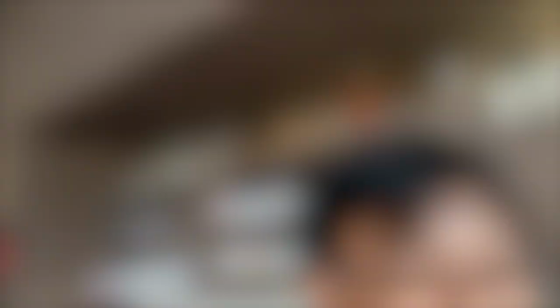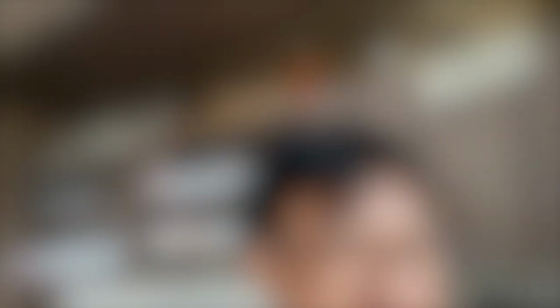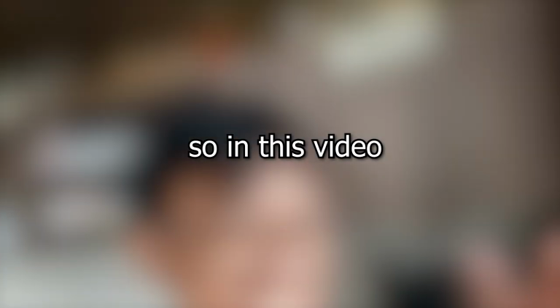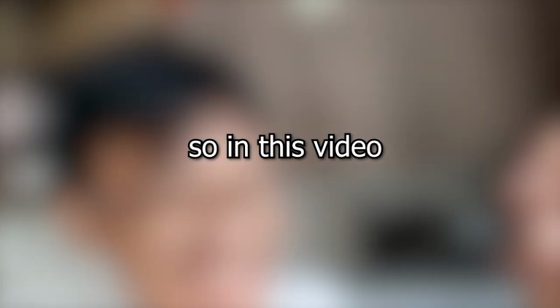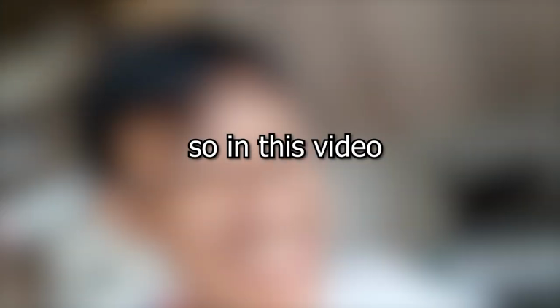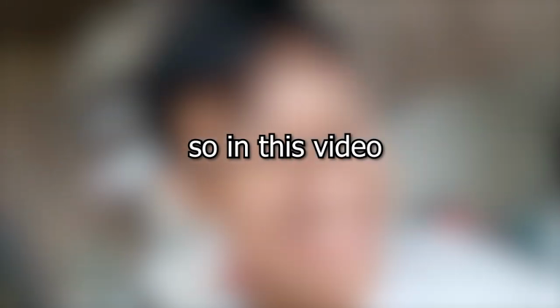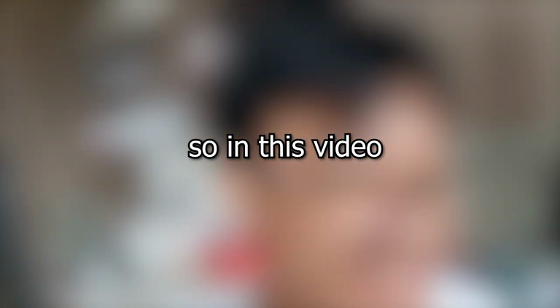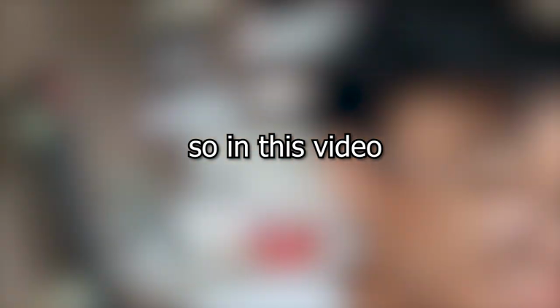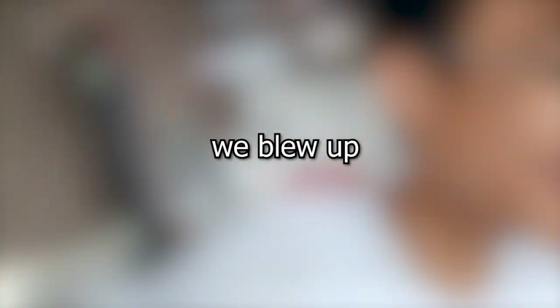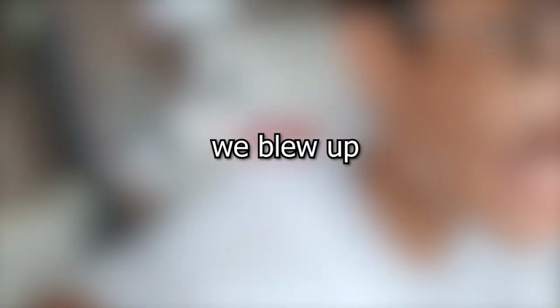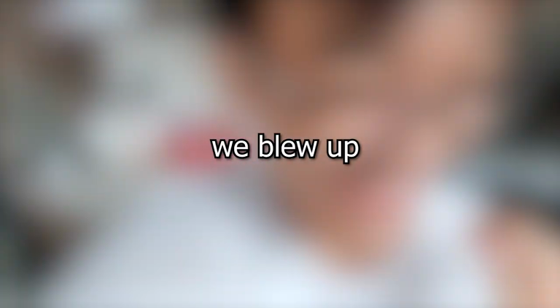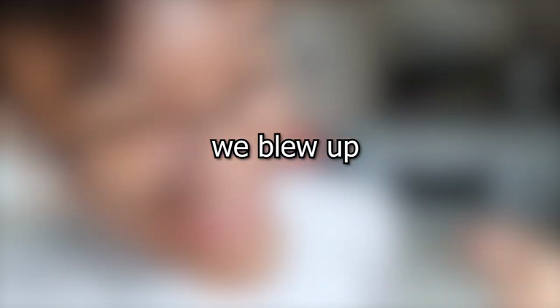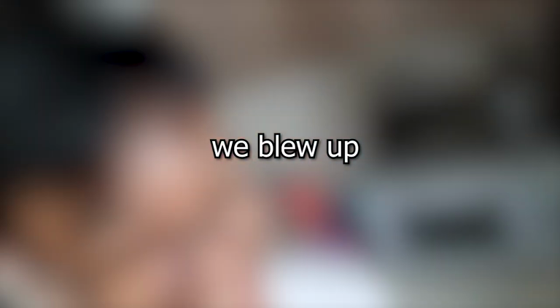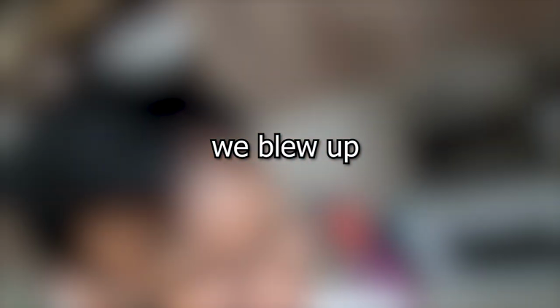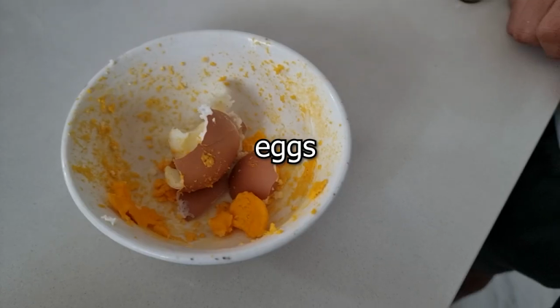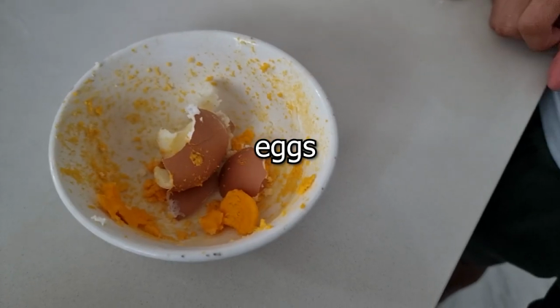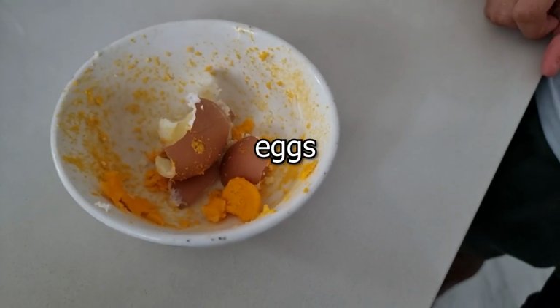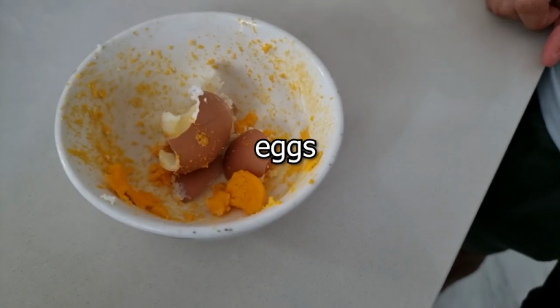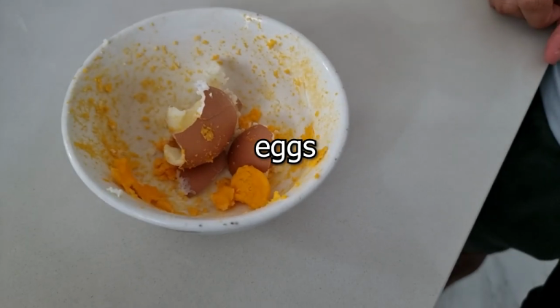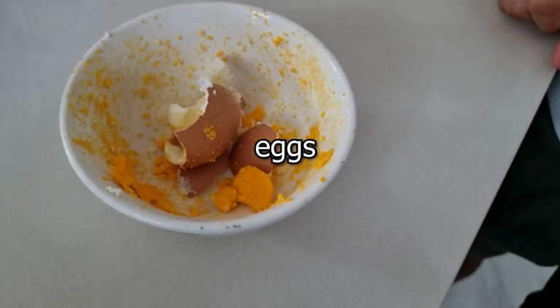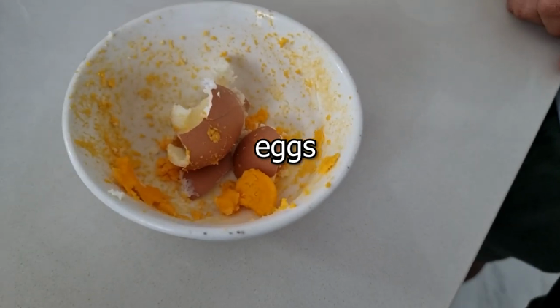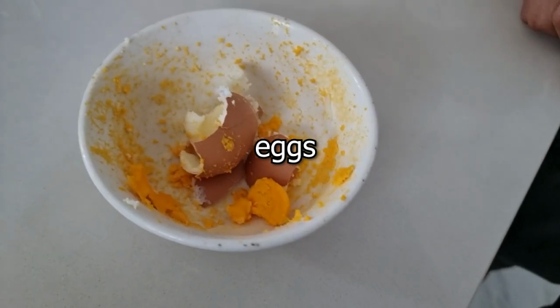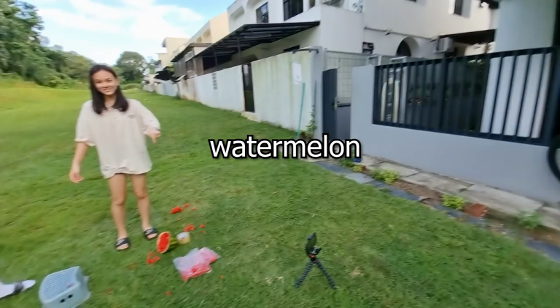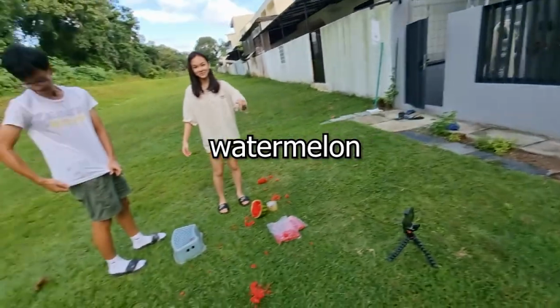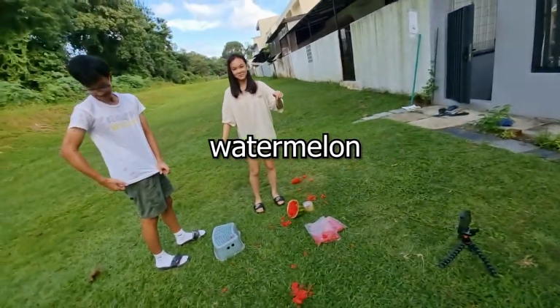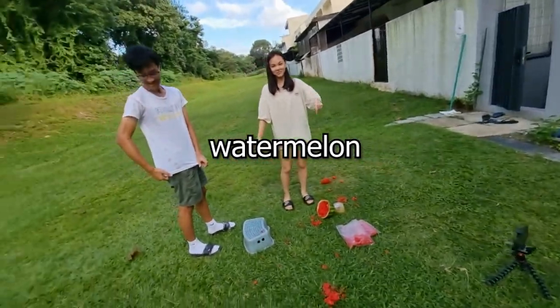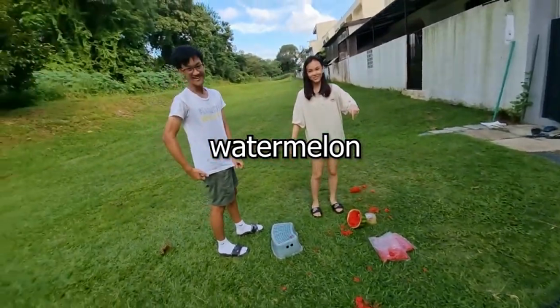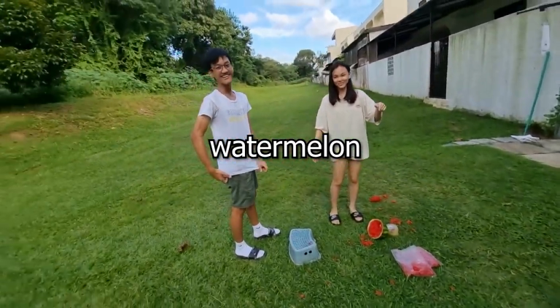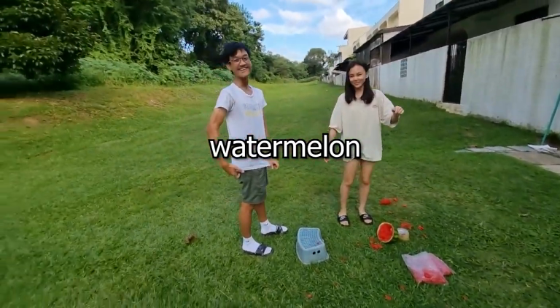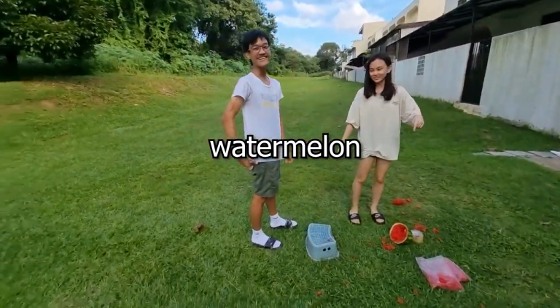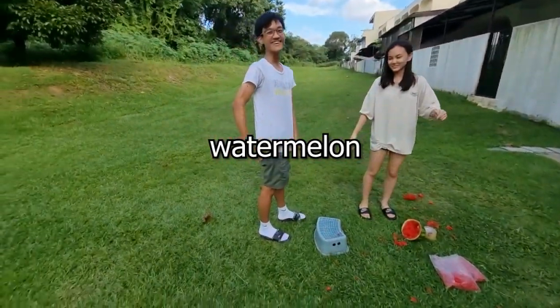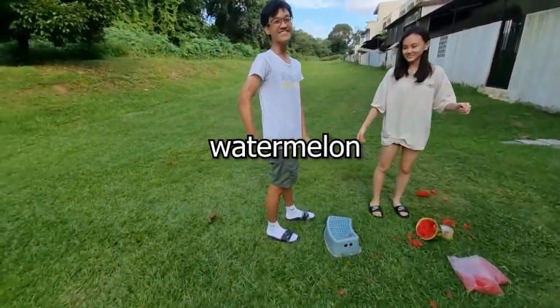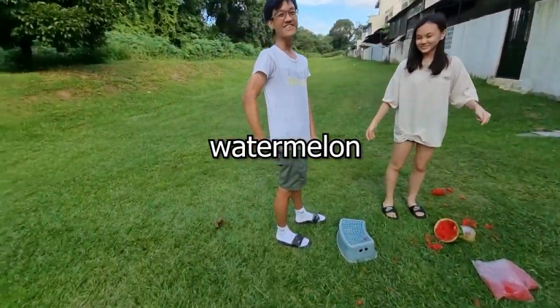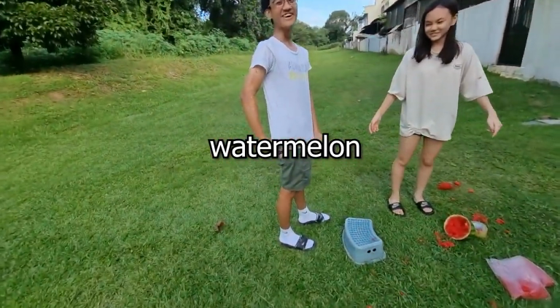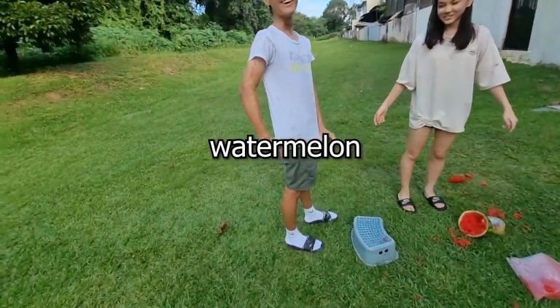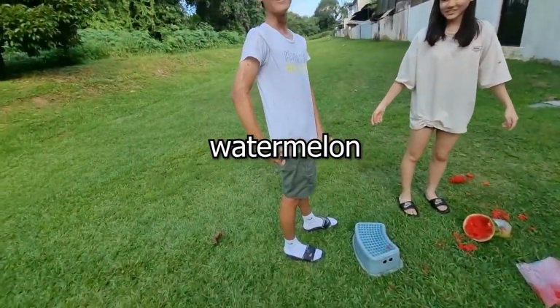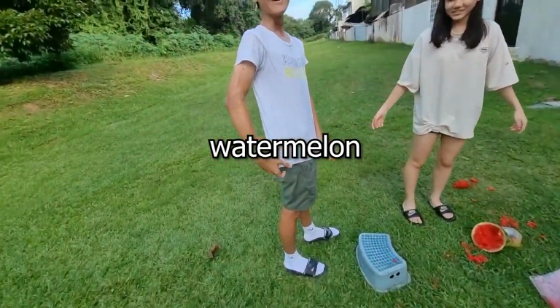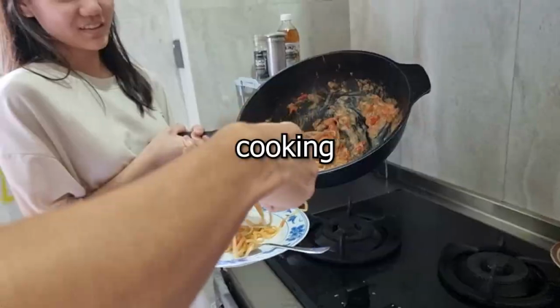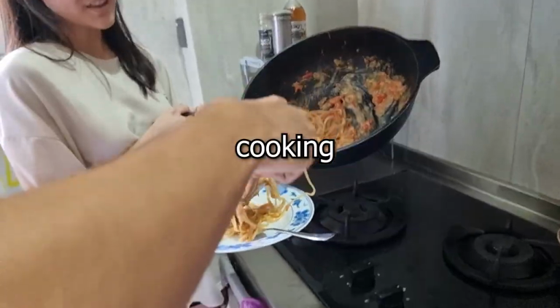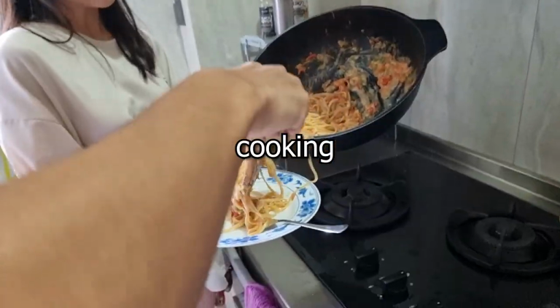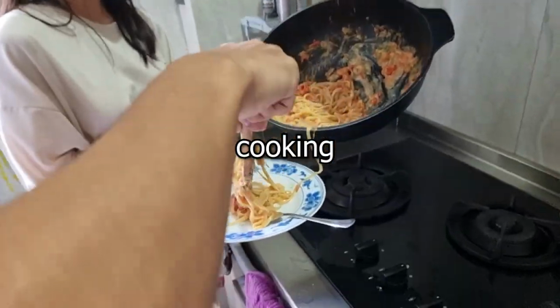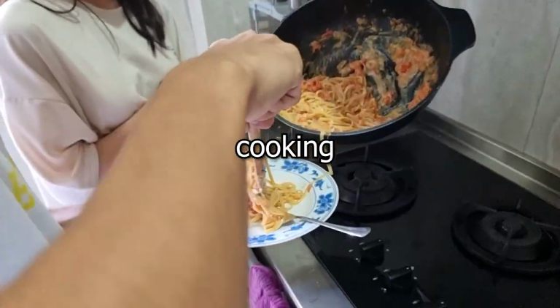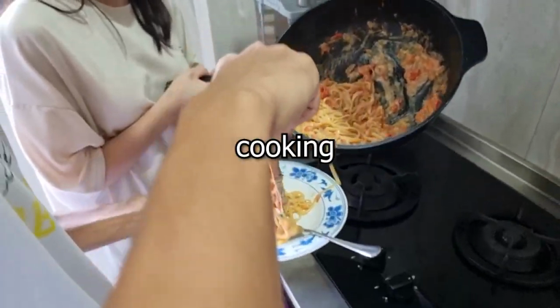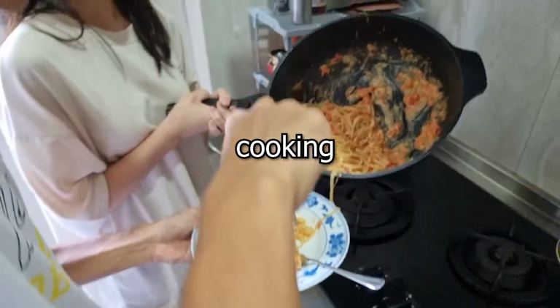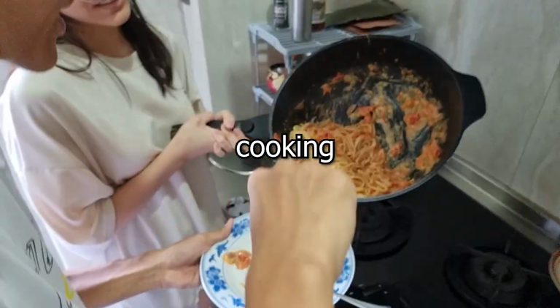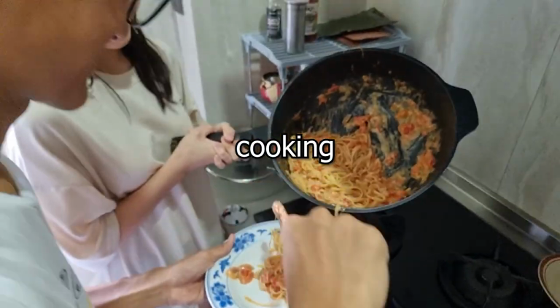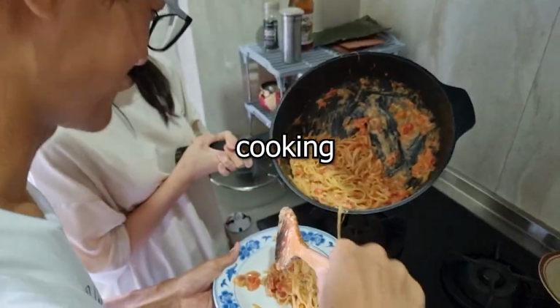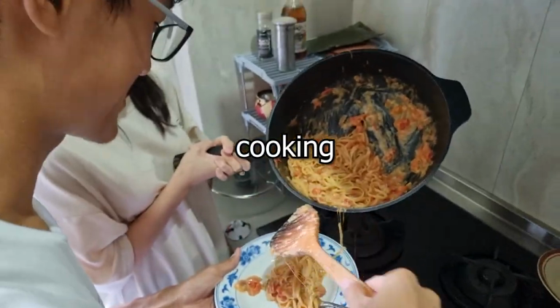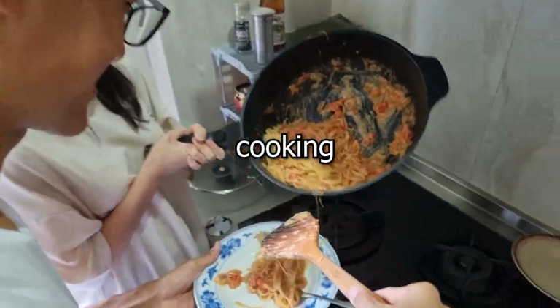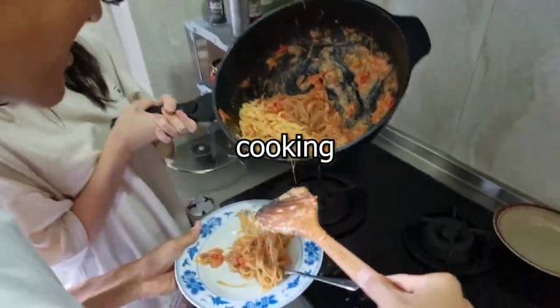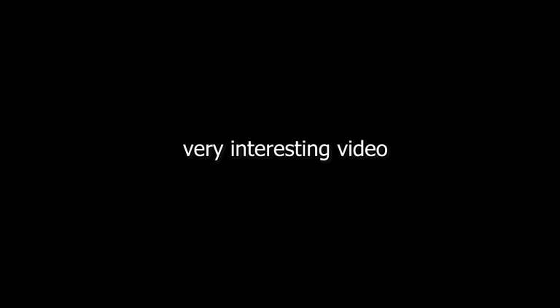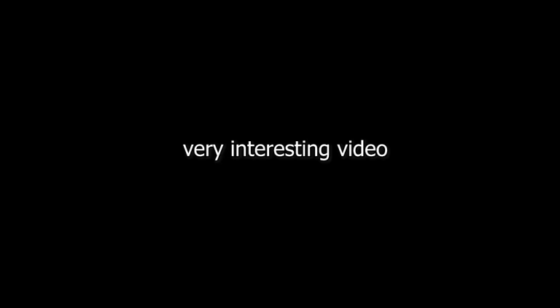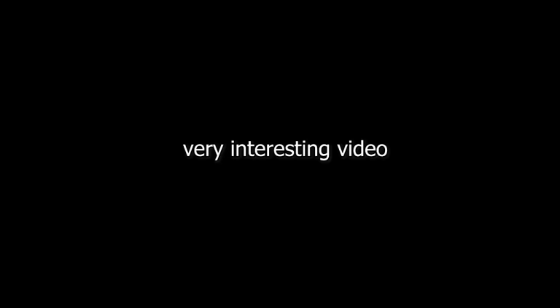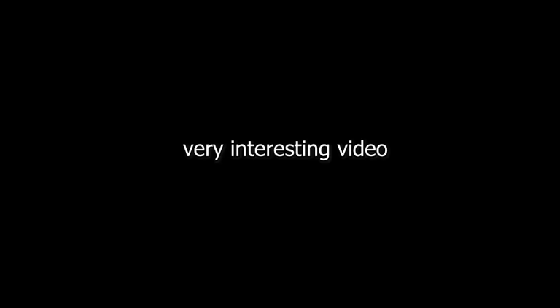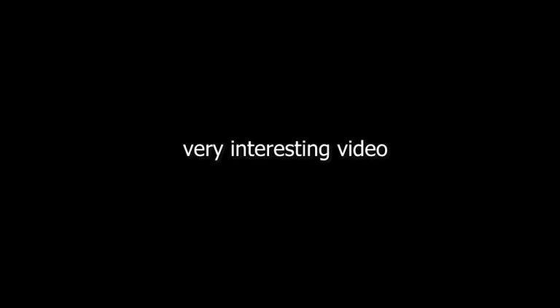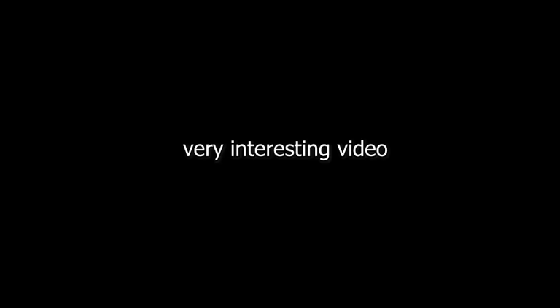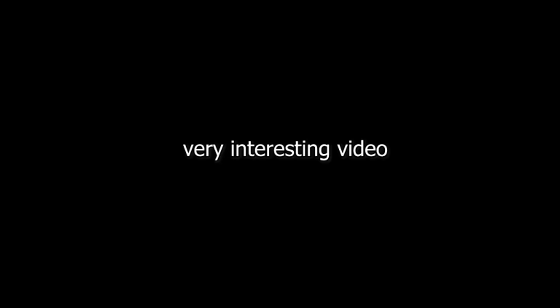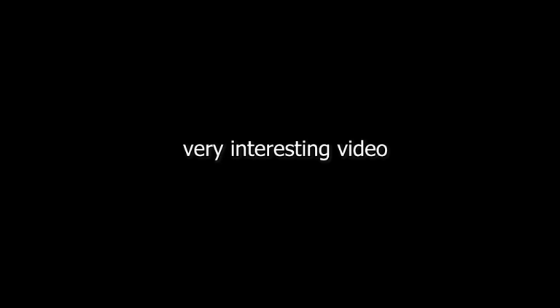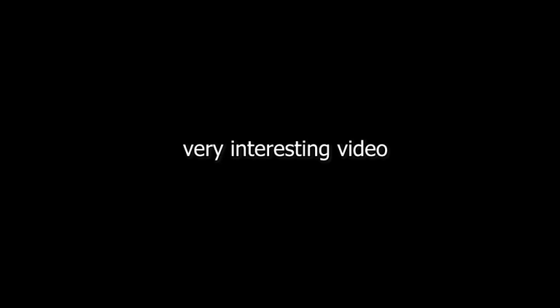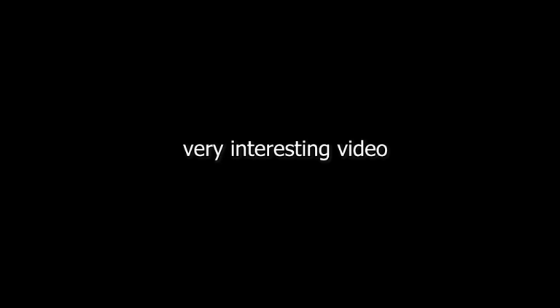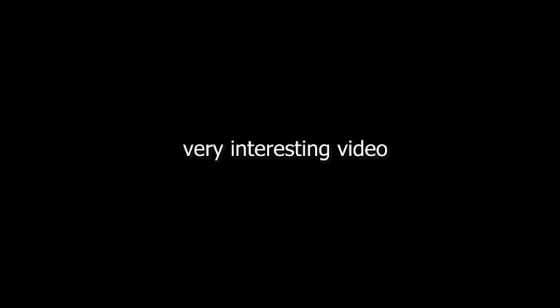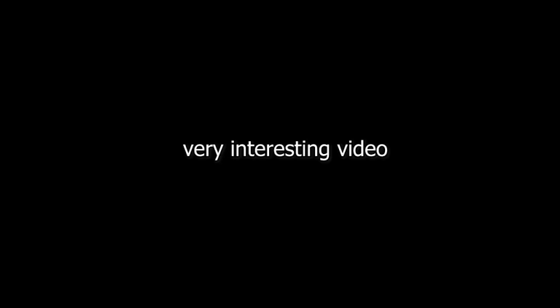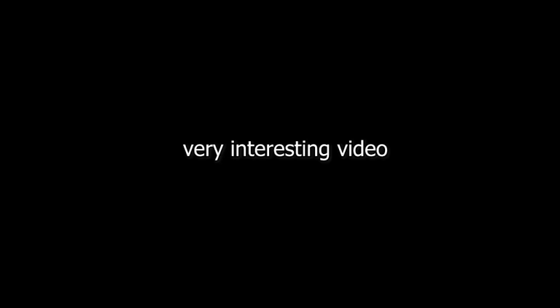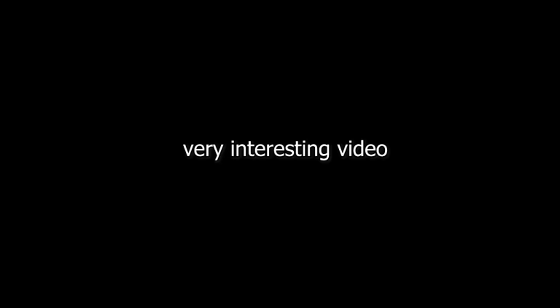So in this video, we blew up eggs, watermelon, and we cooked. Very interesting video. You should watch it.